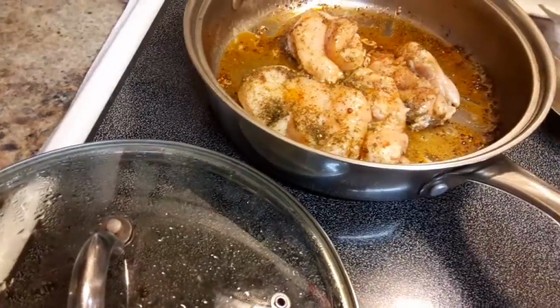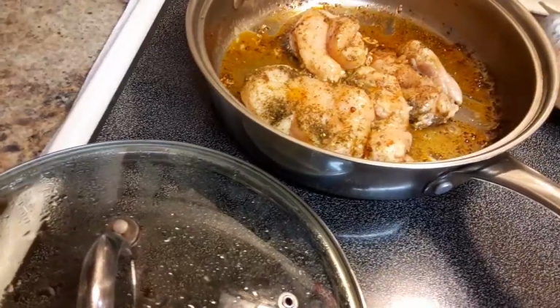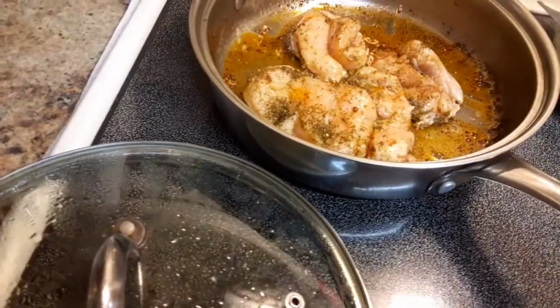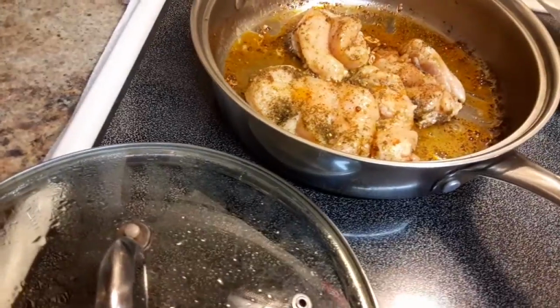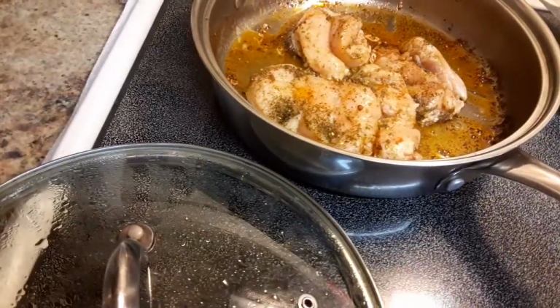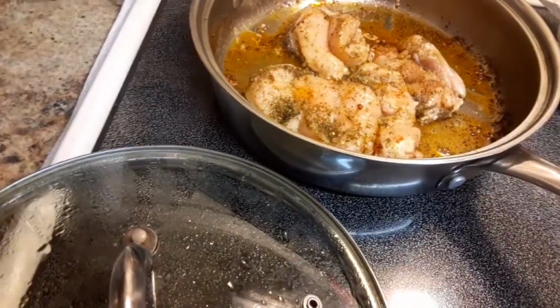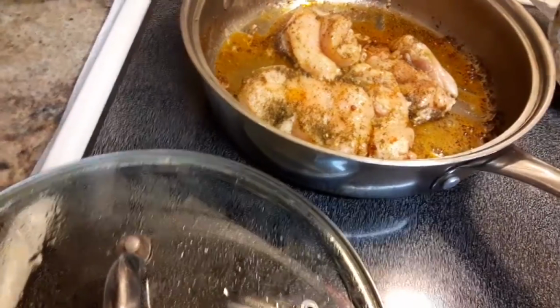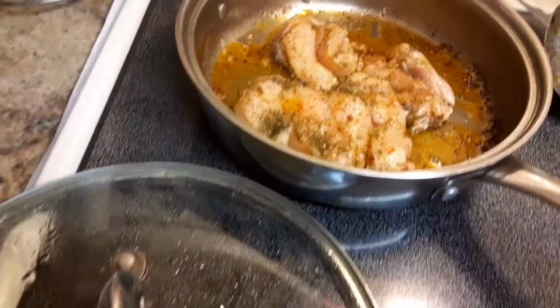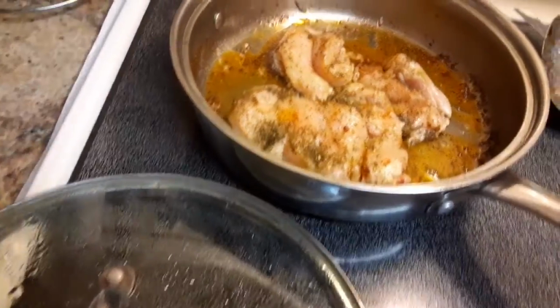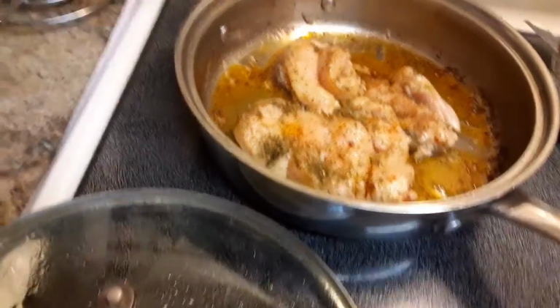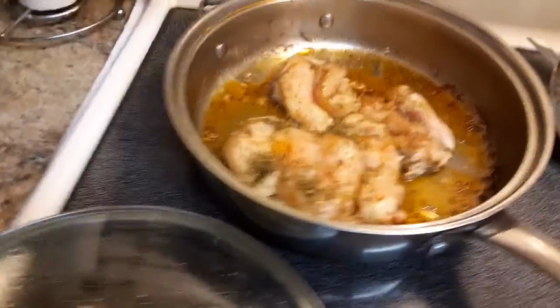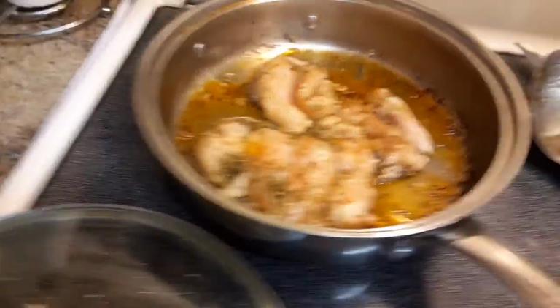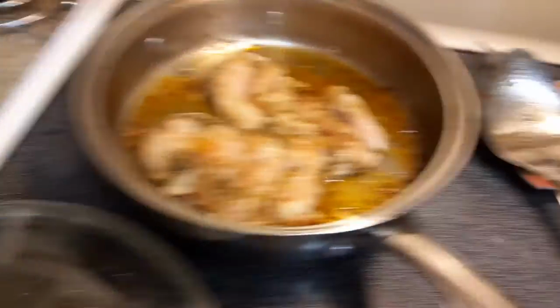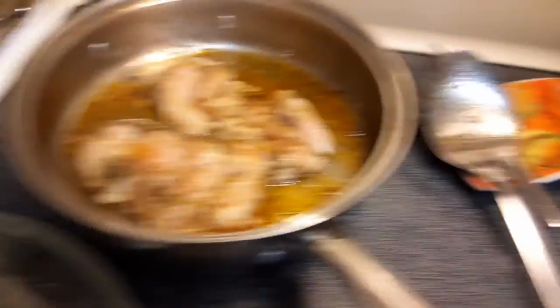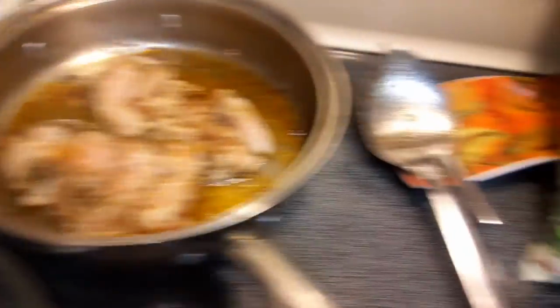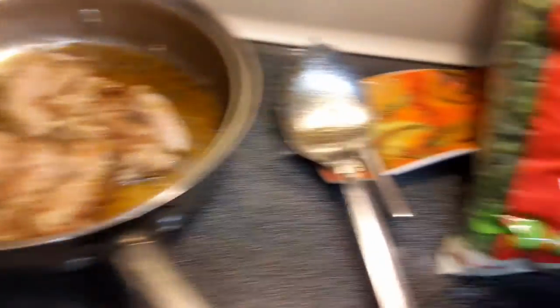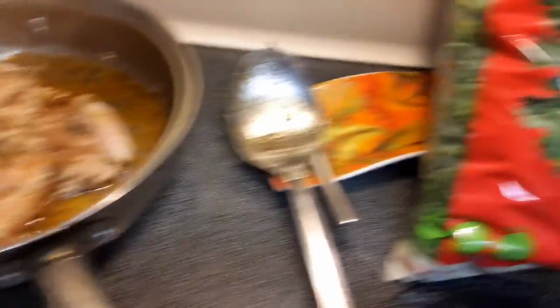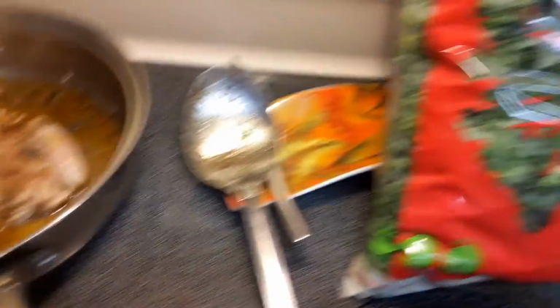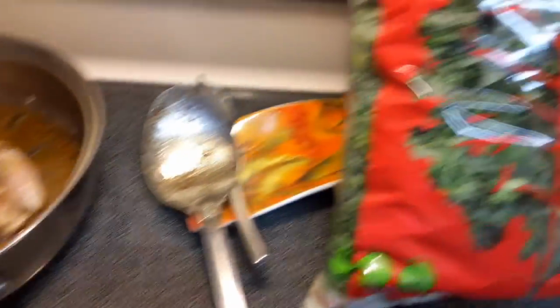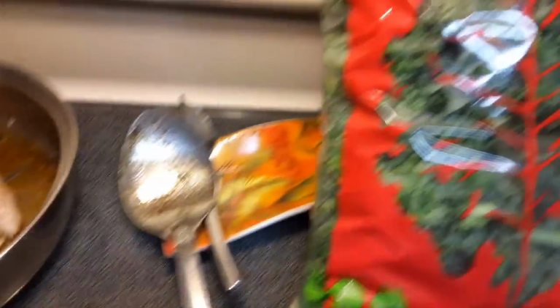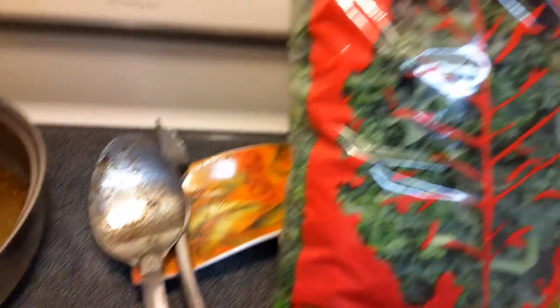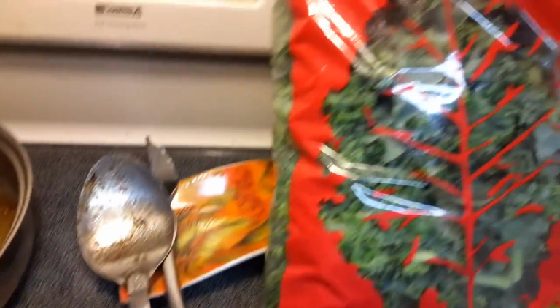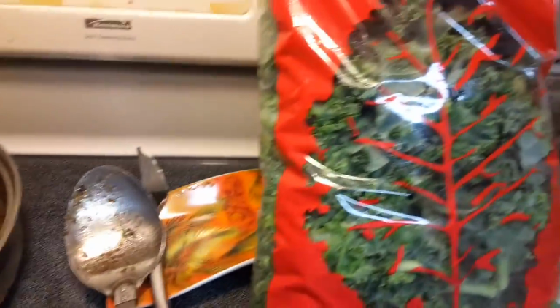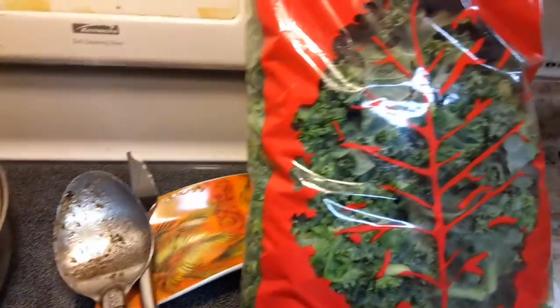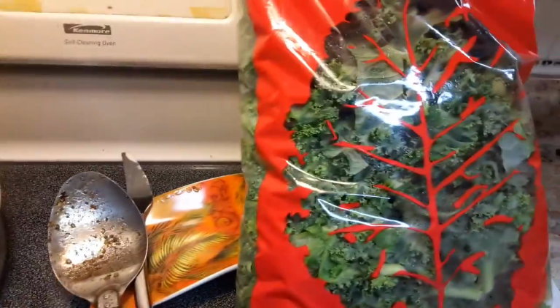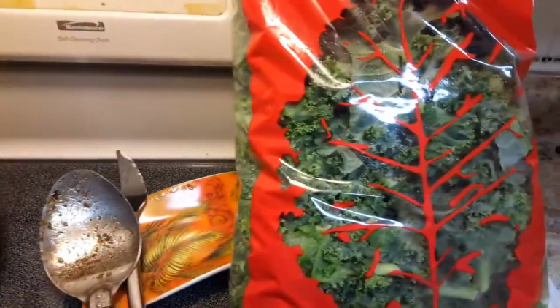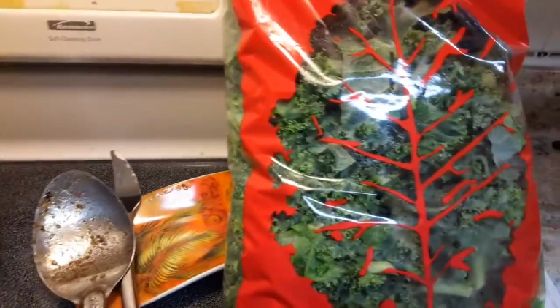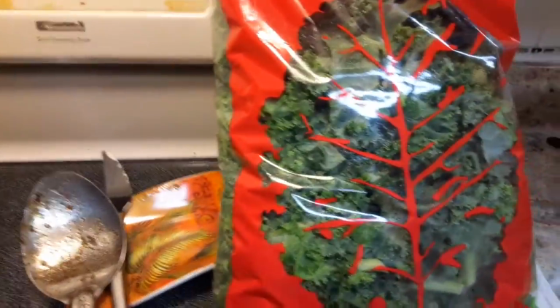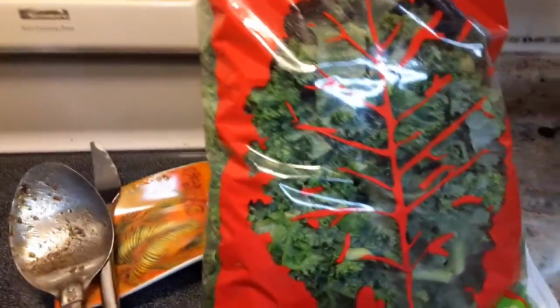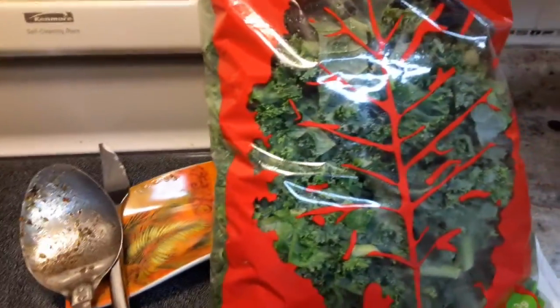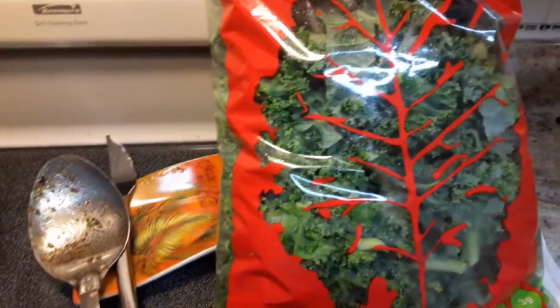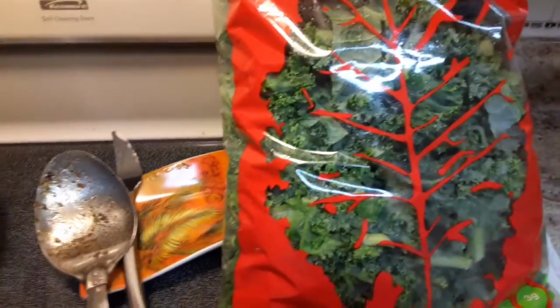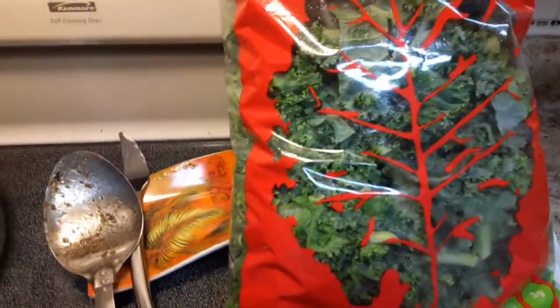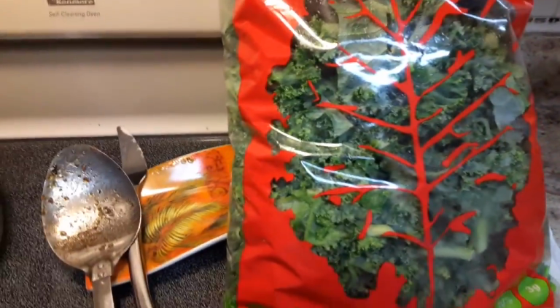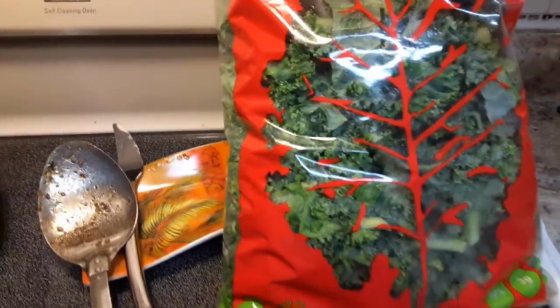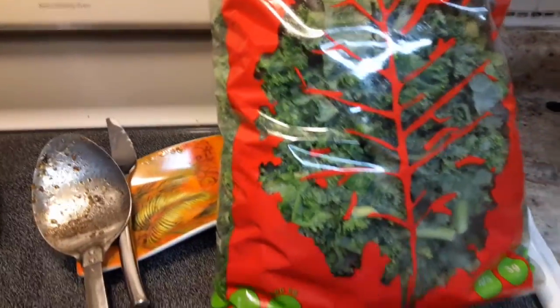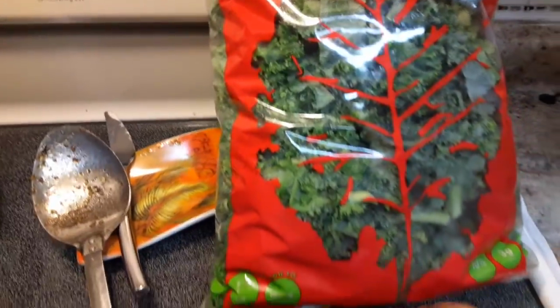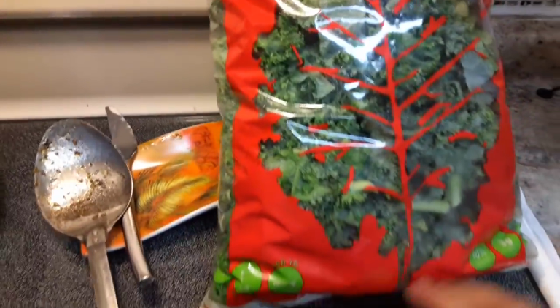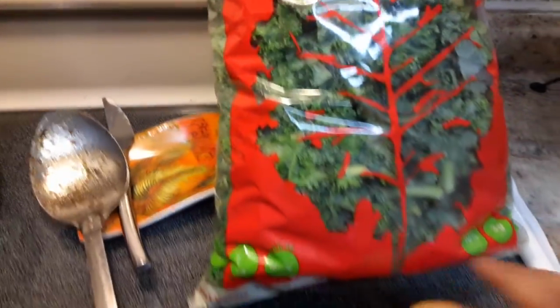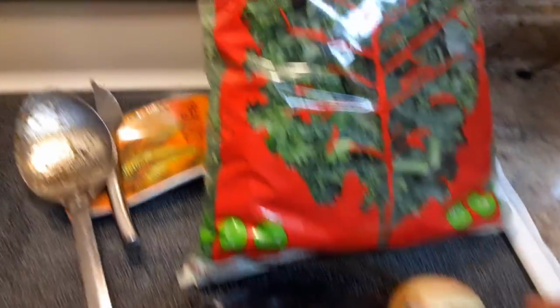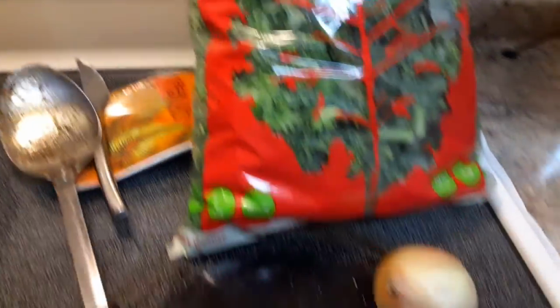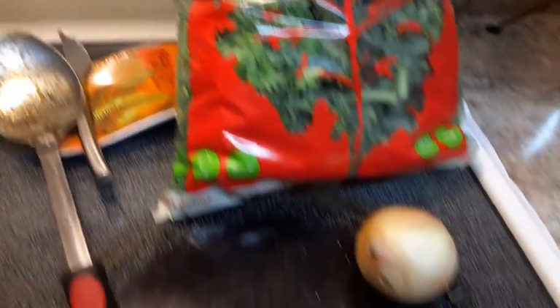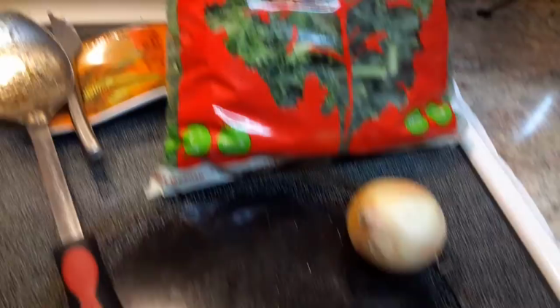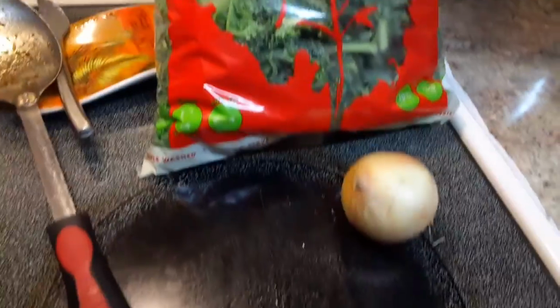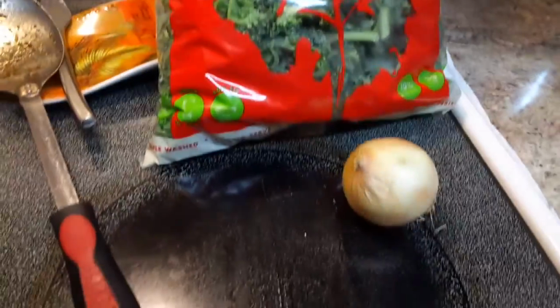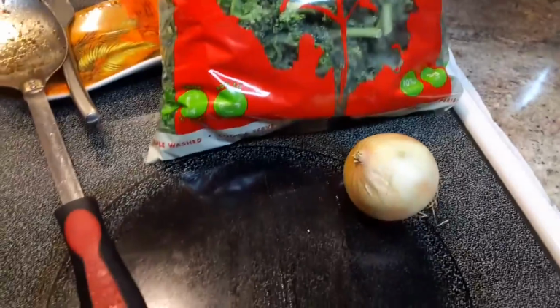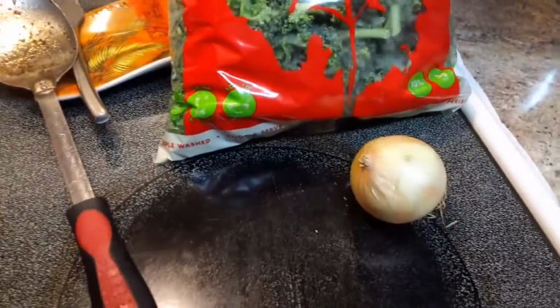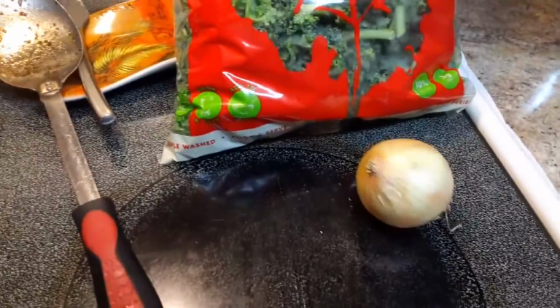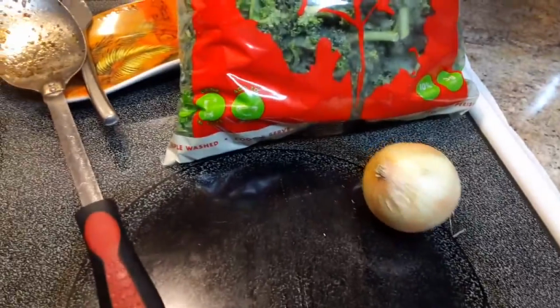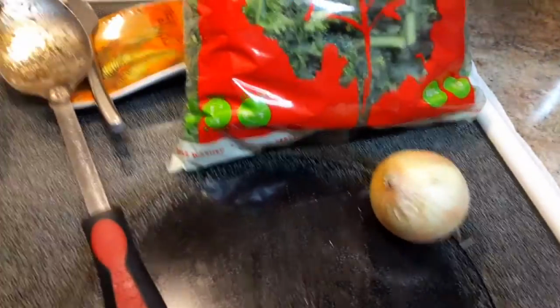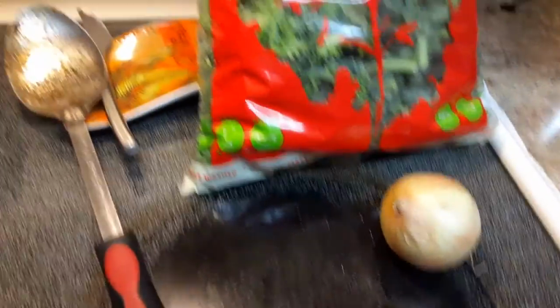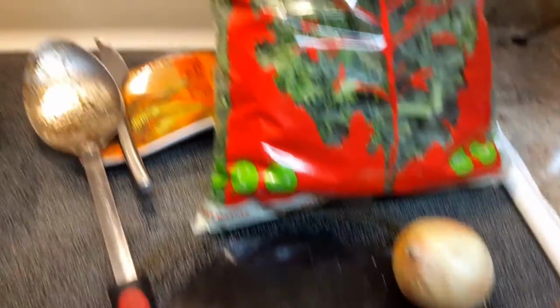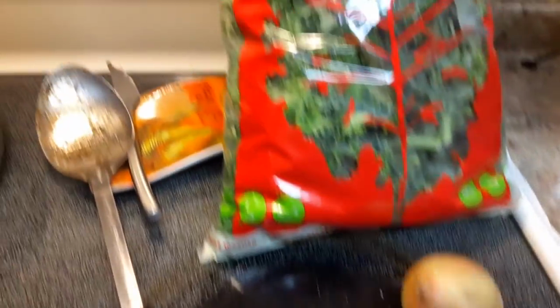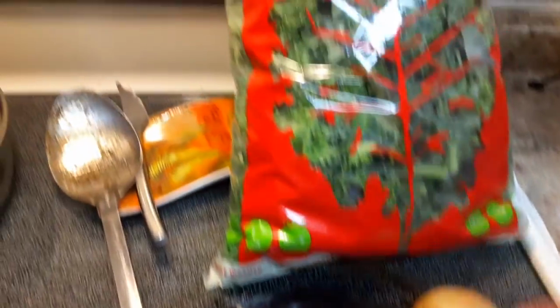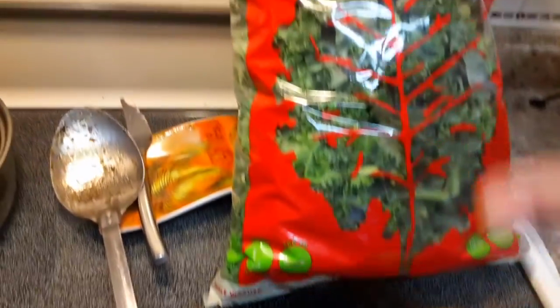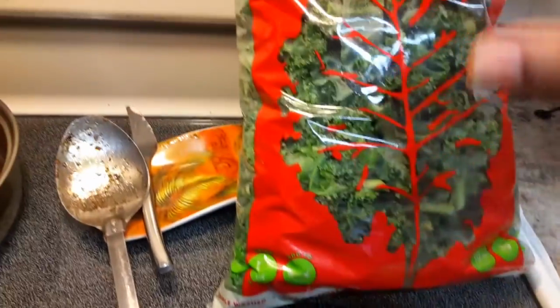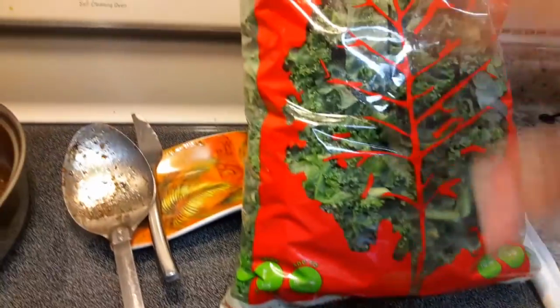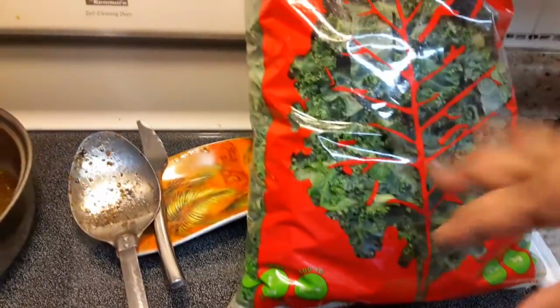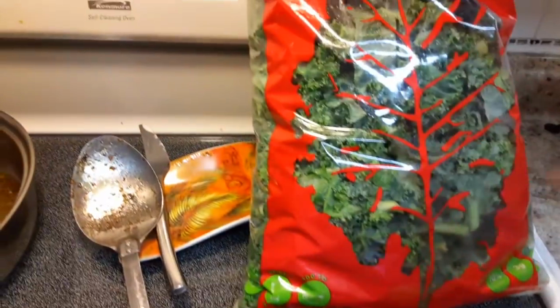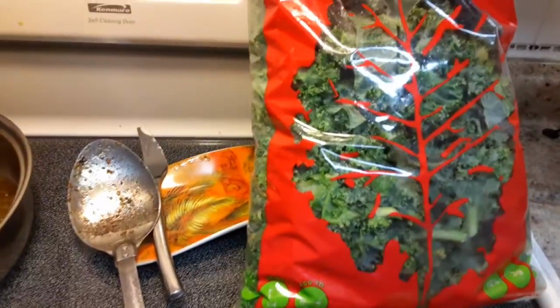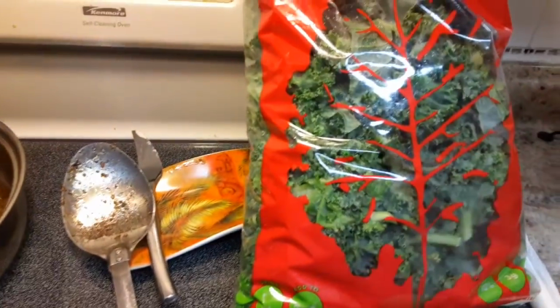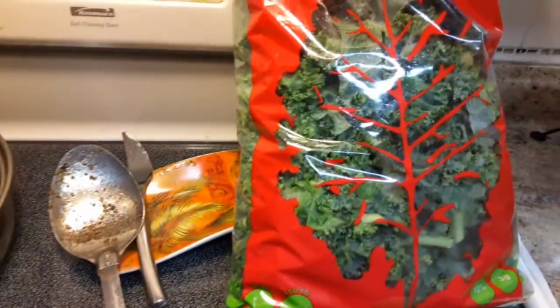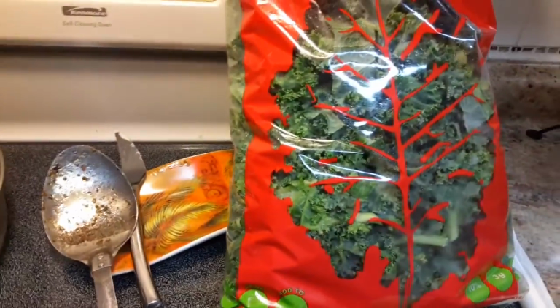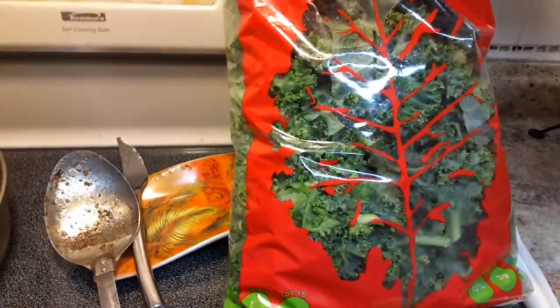I'm also making some kale with onion today. I'm gonna fry this up.